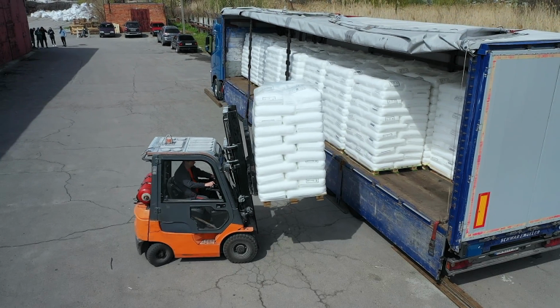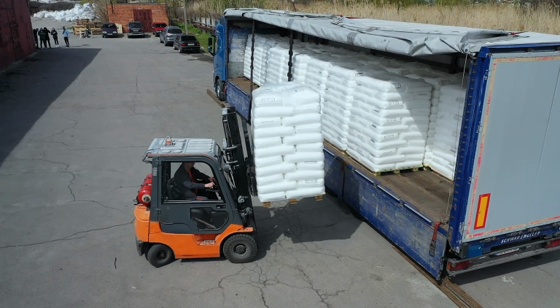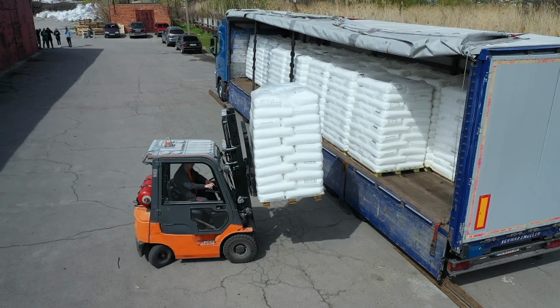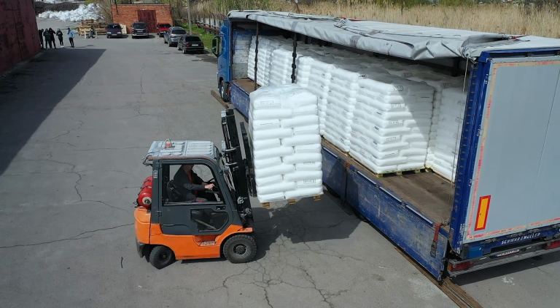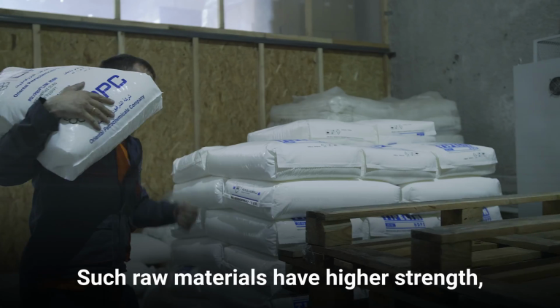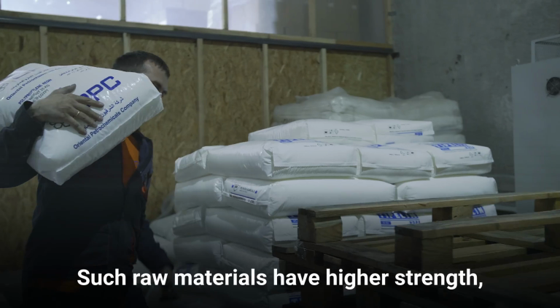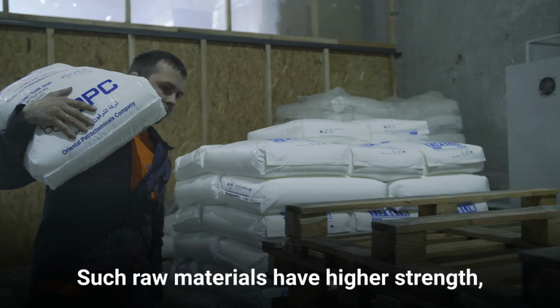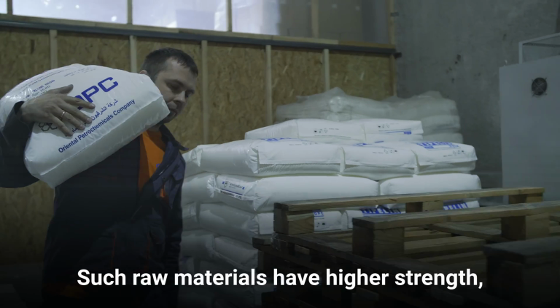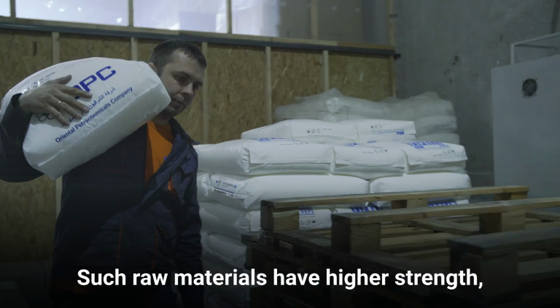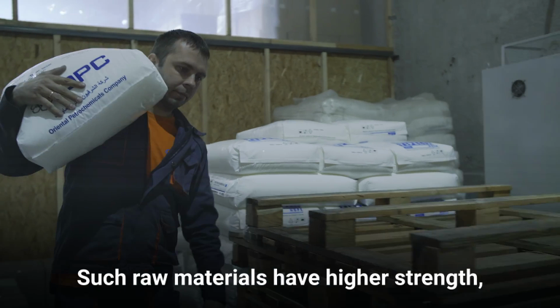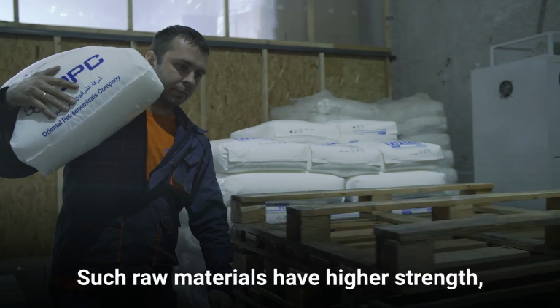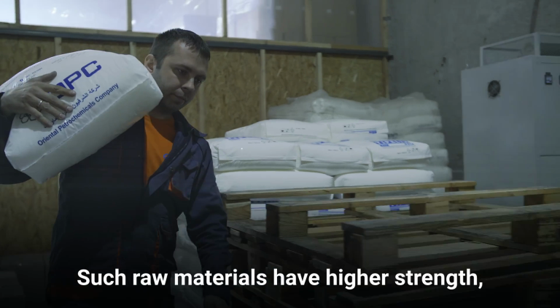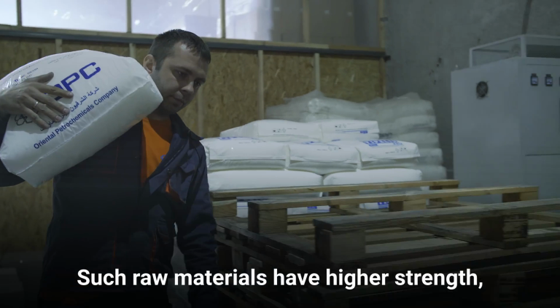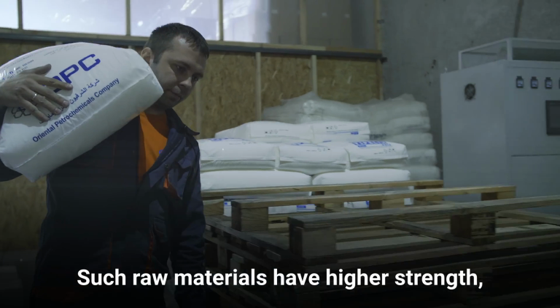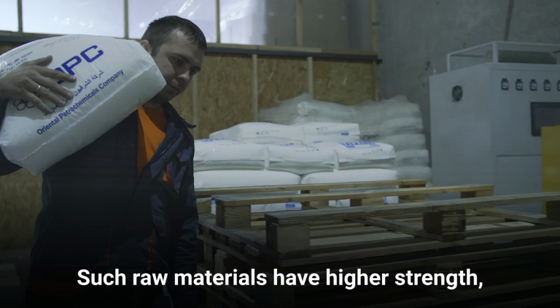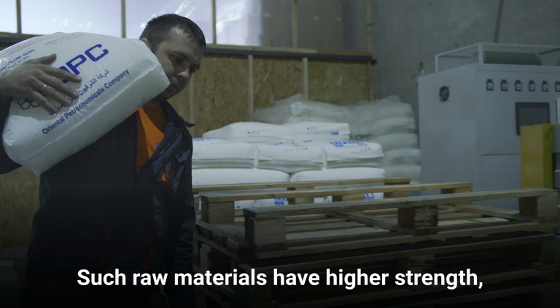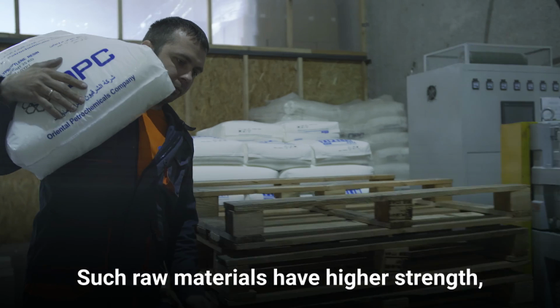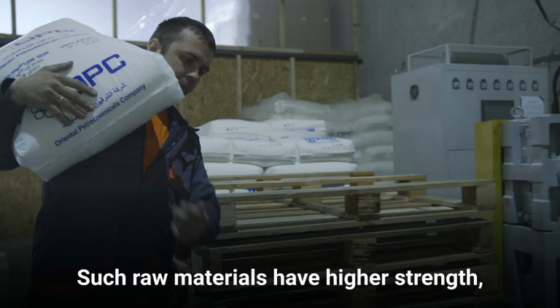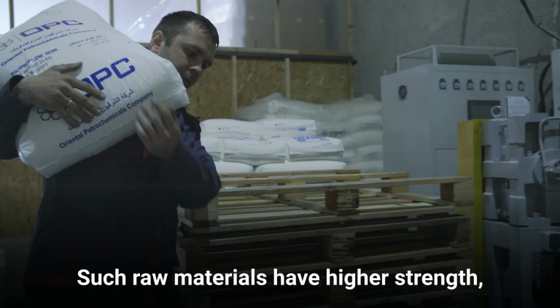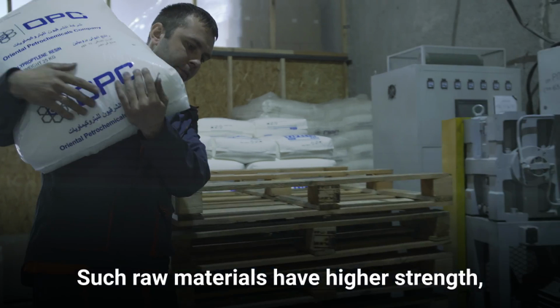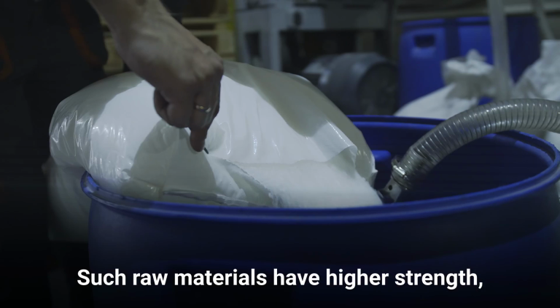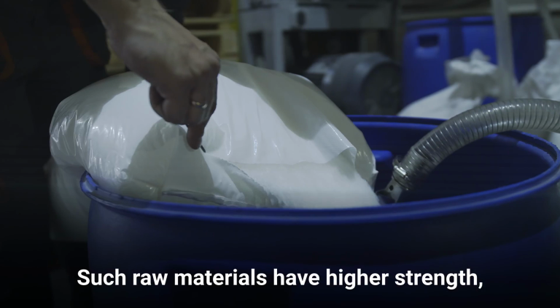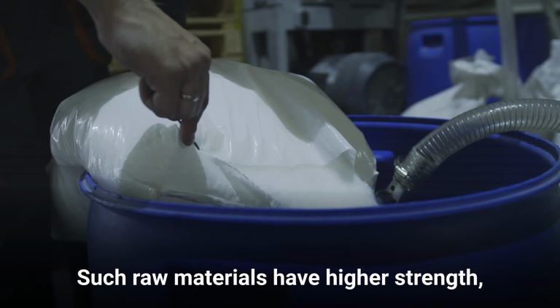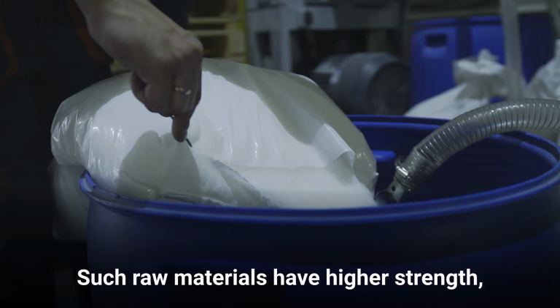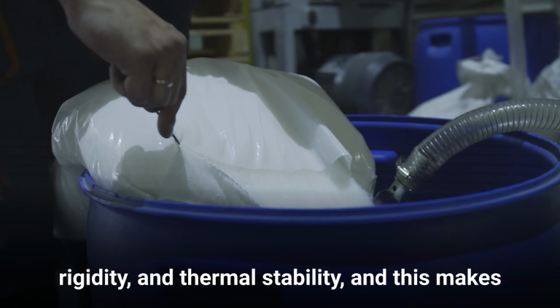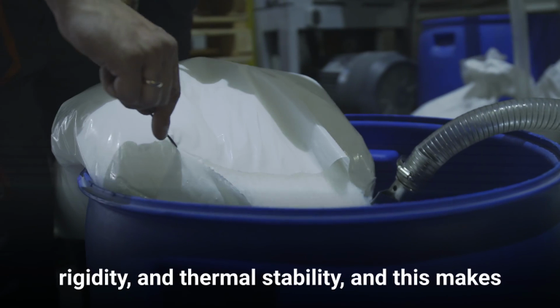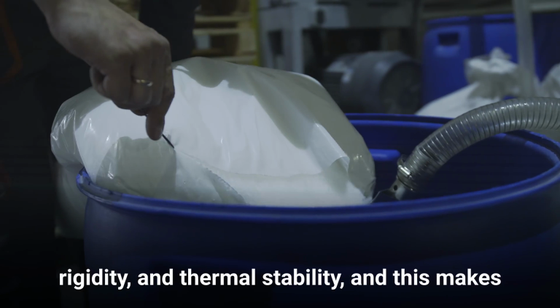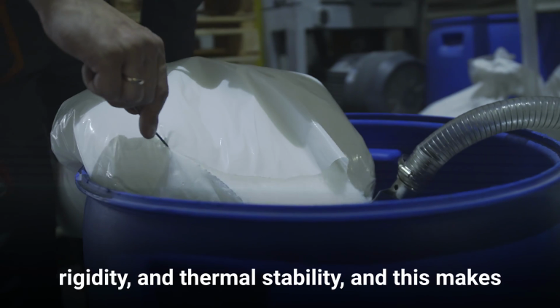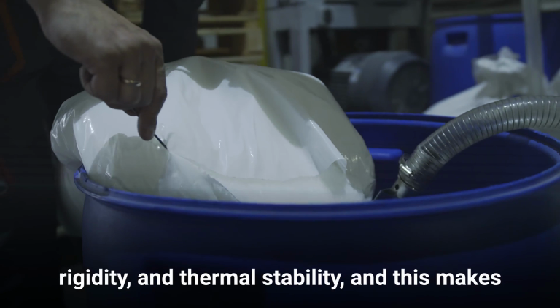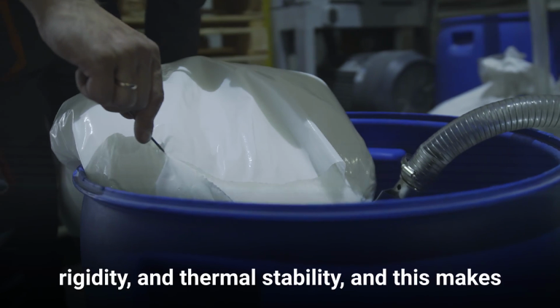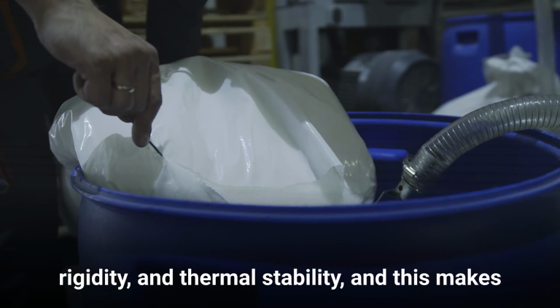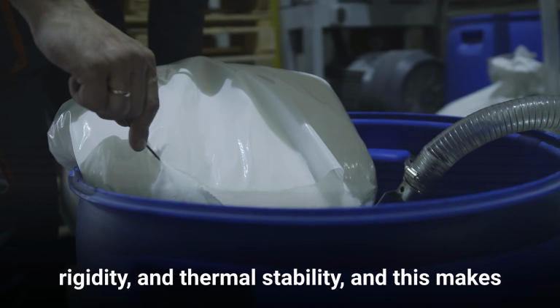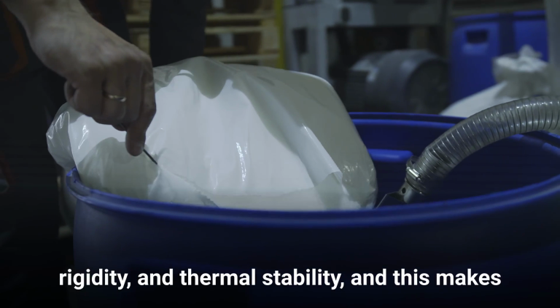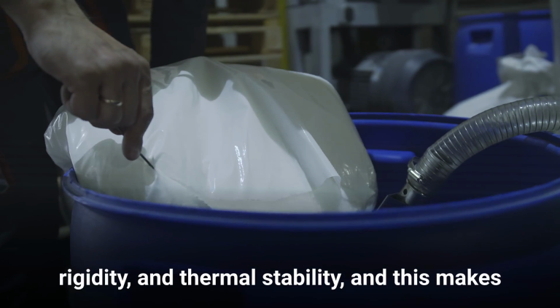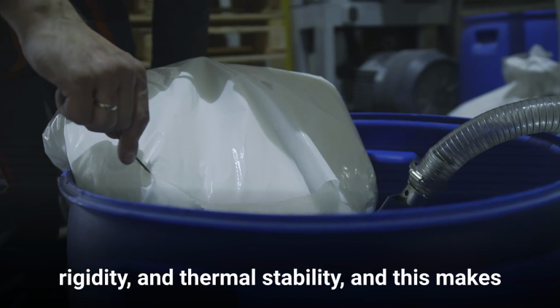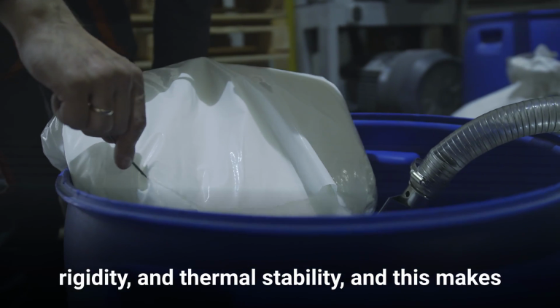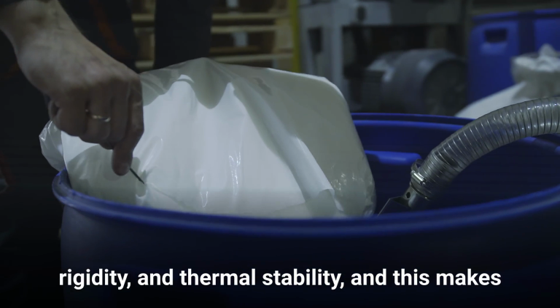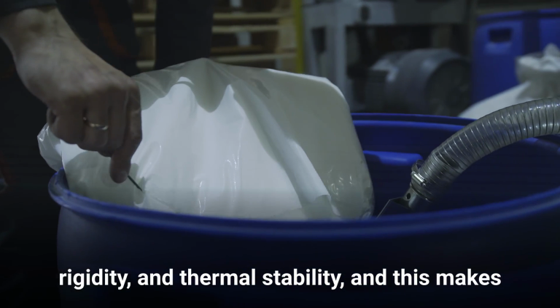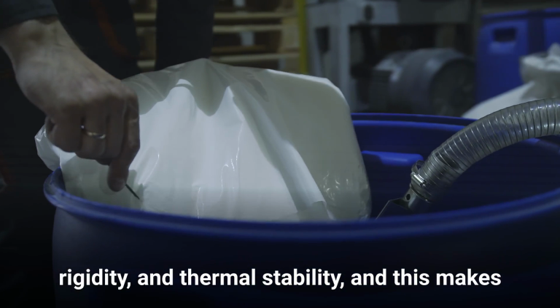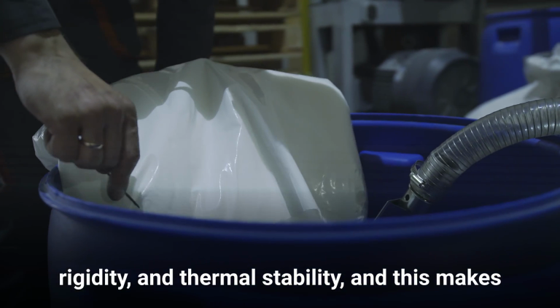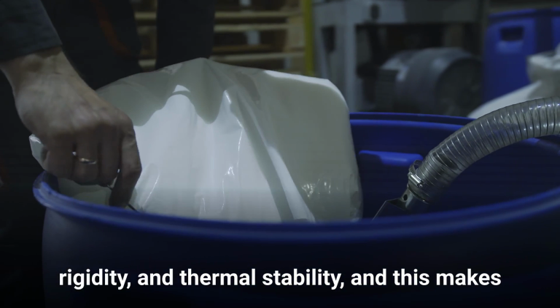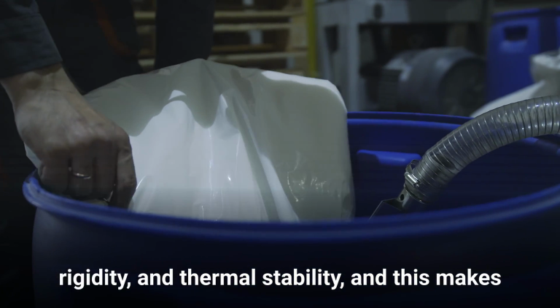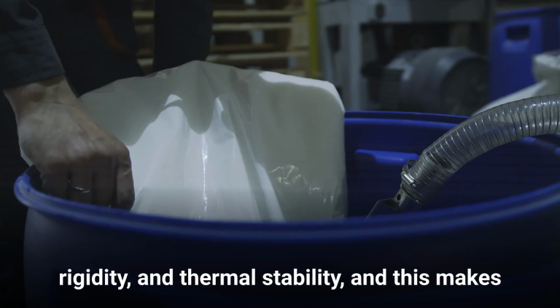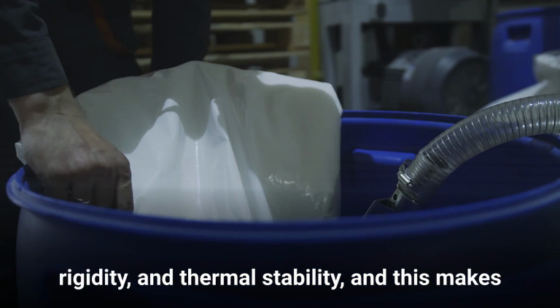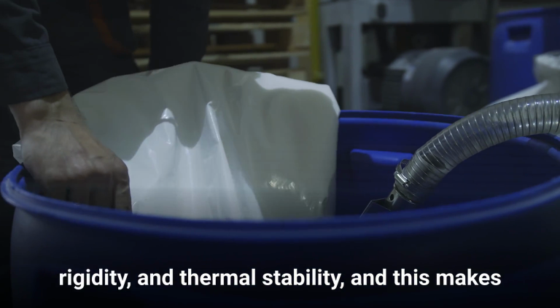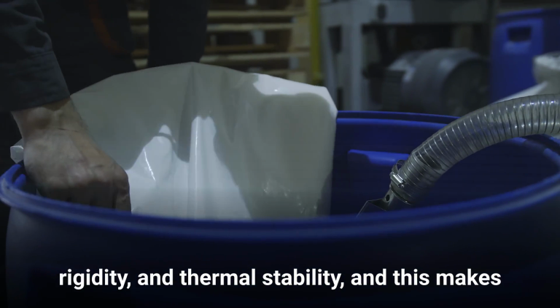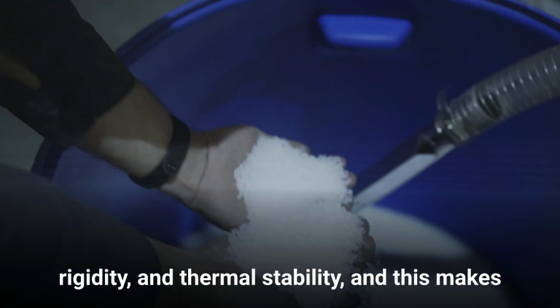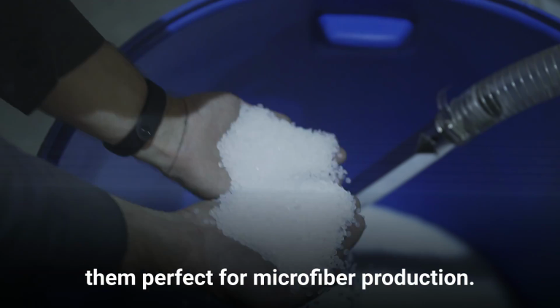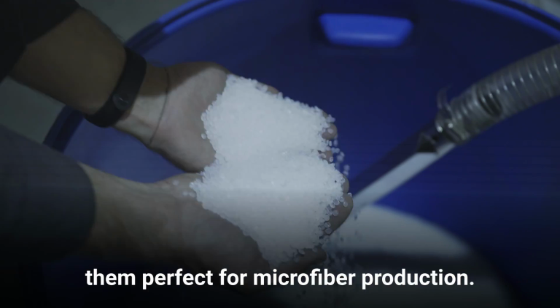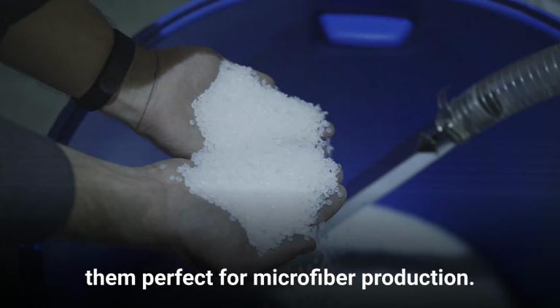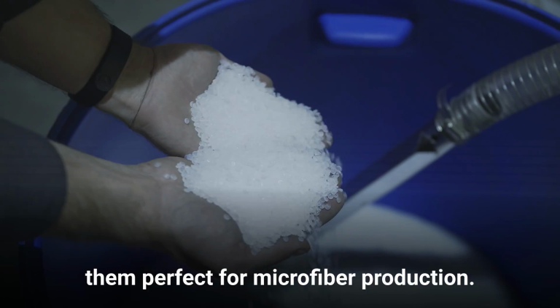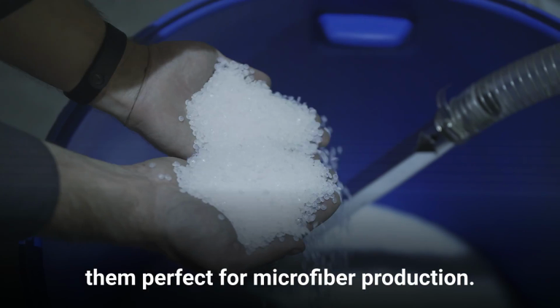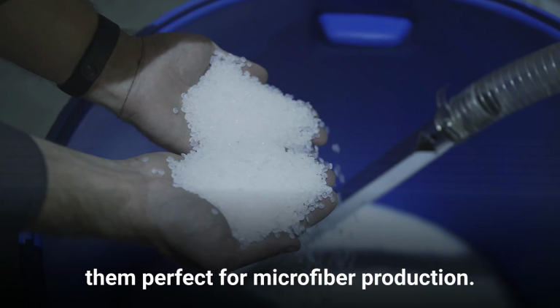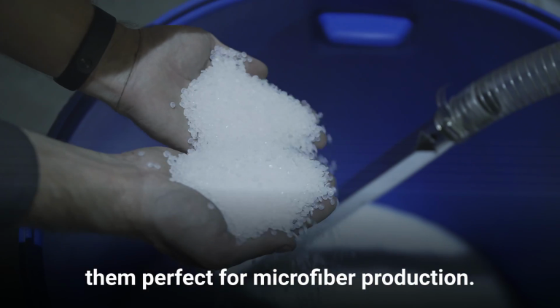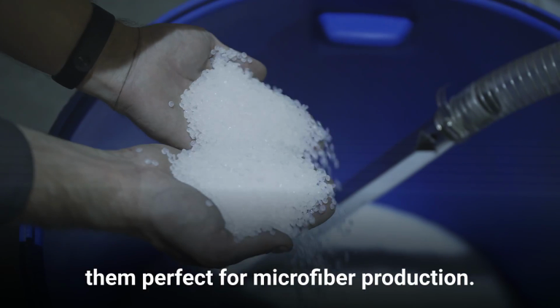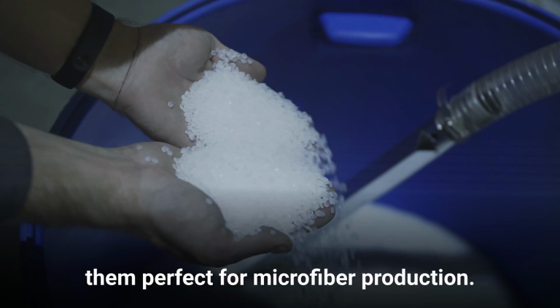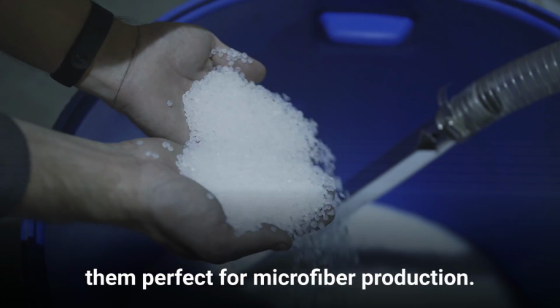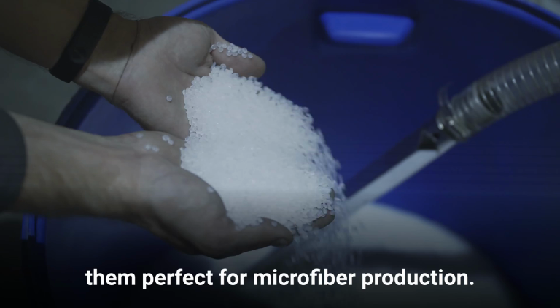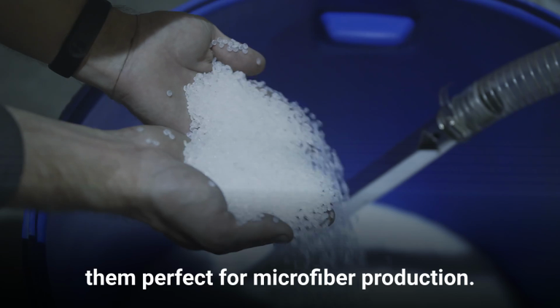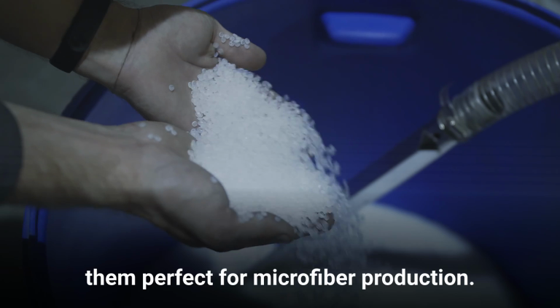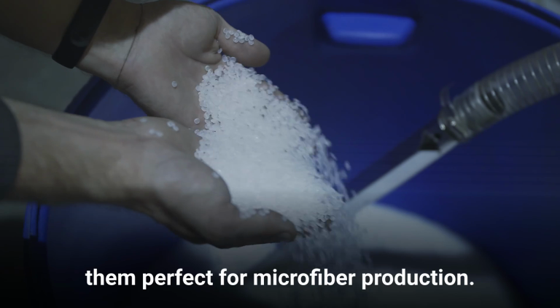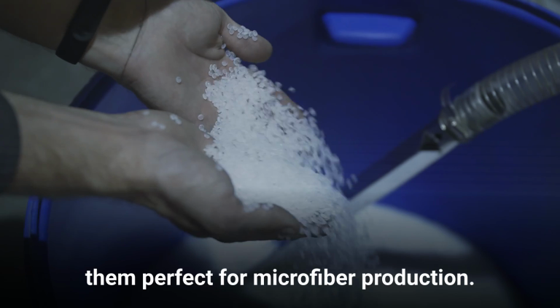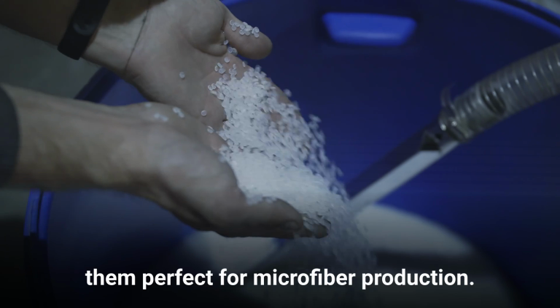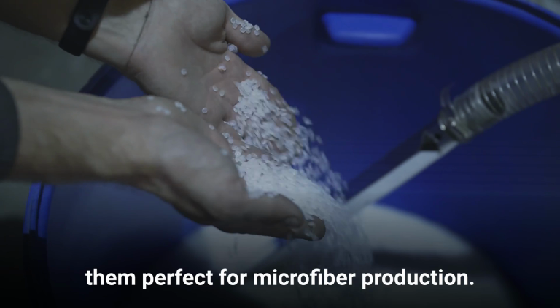Such raw materials have higher strength, rigidity, and thermal stability, and this makes them perfect for microfiber production.